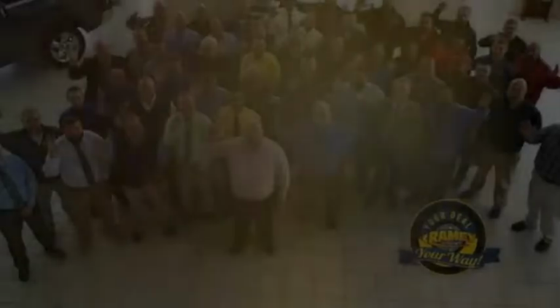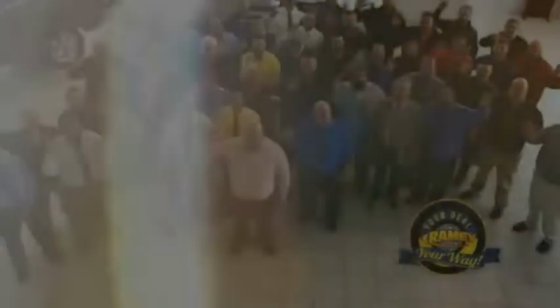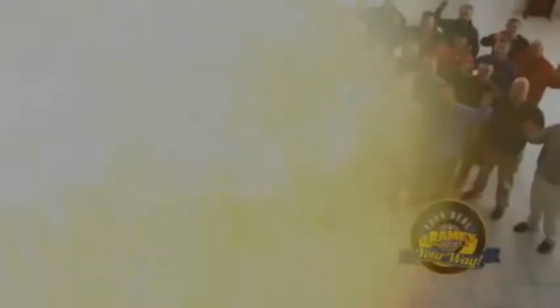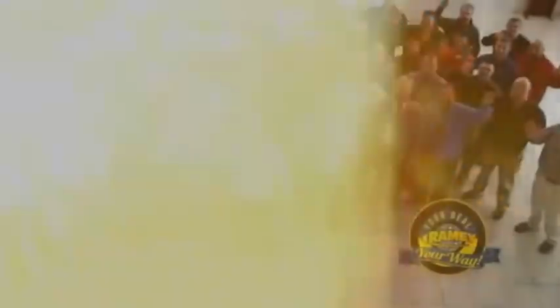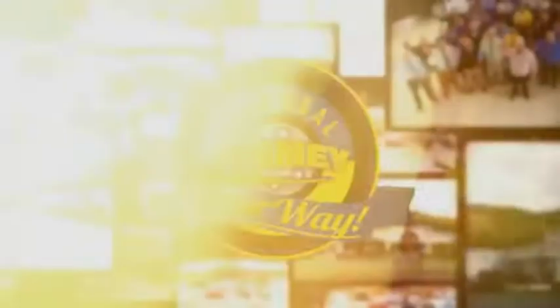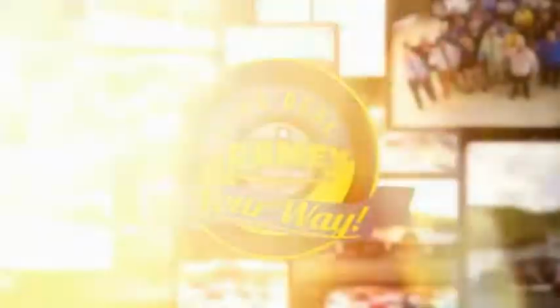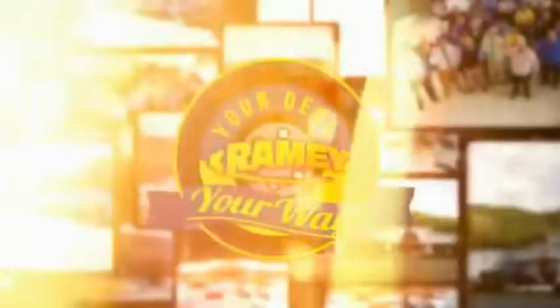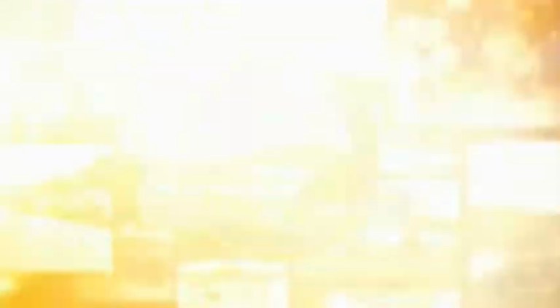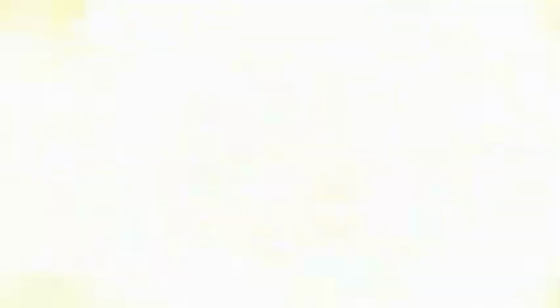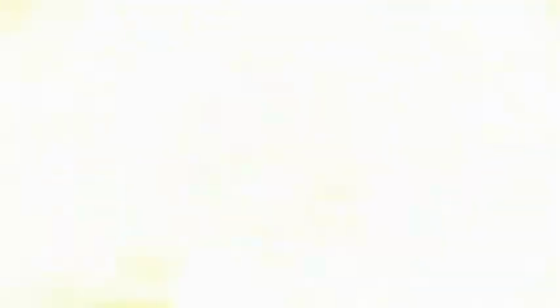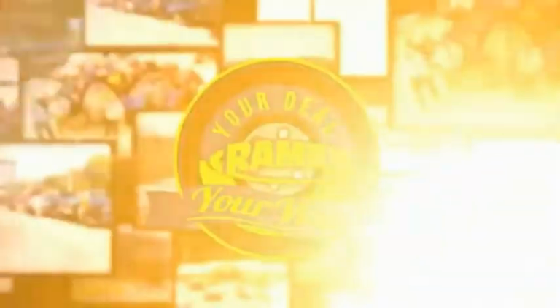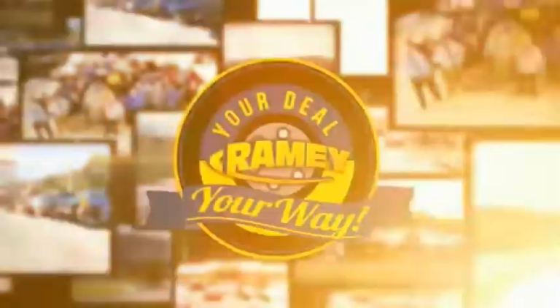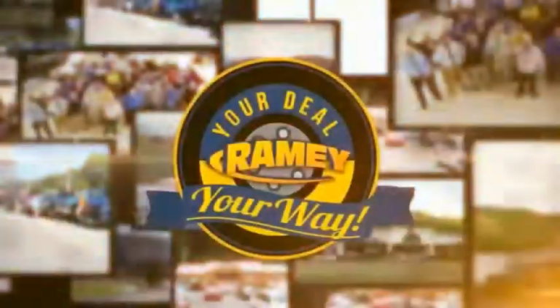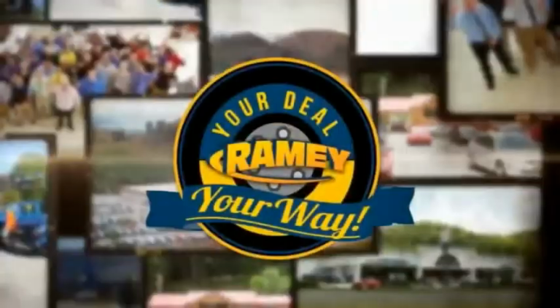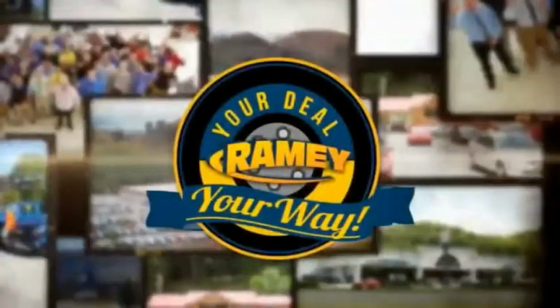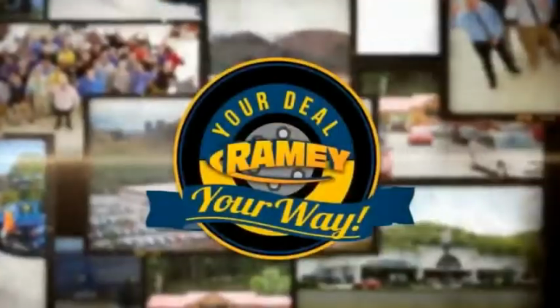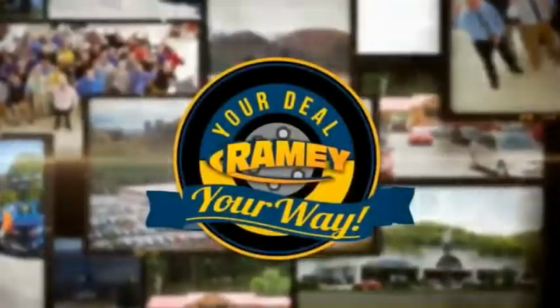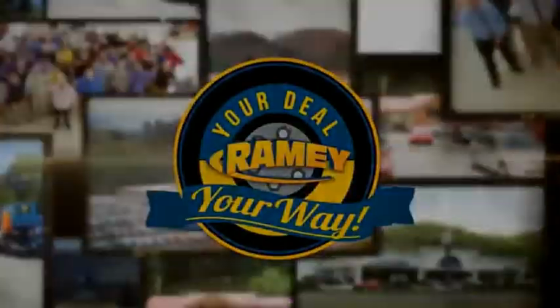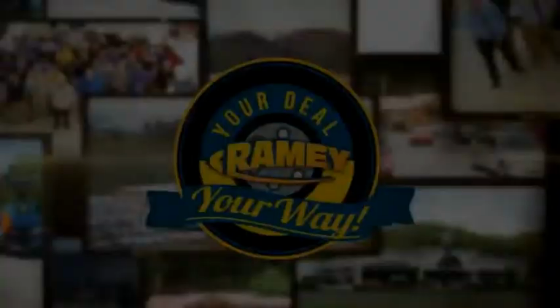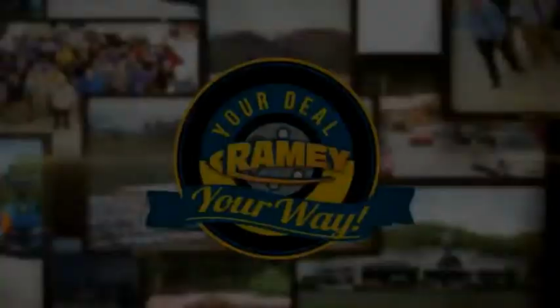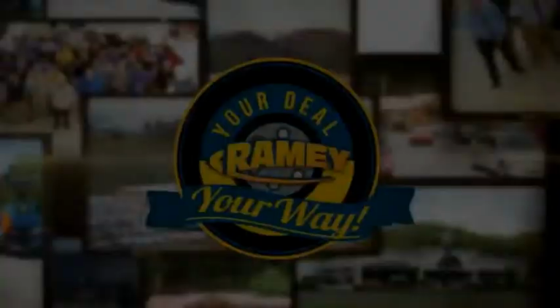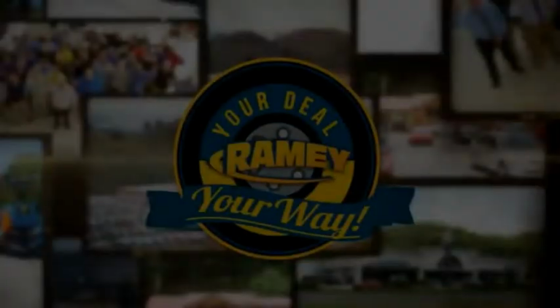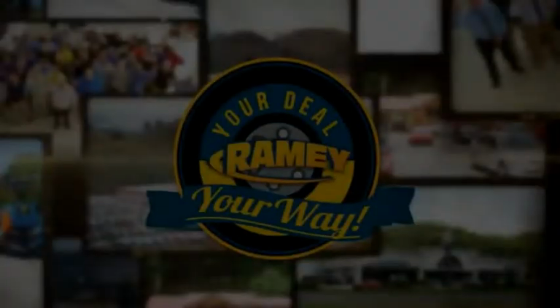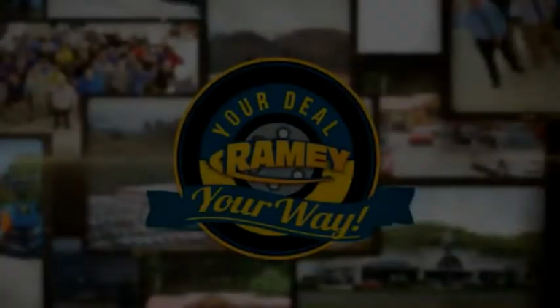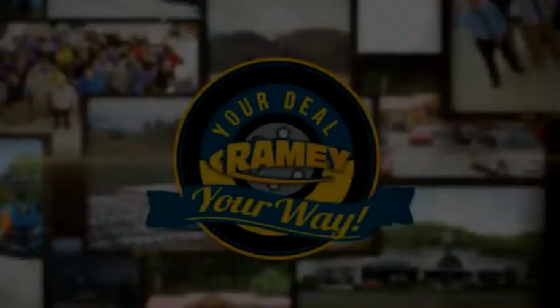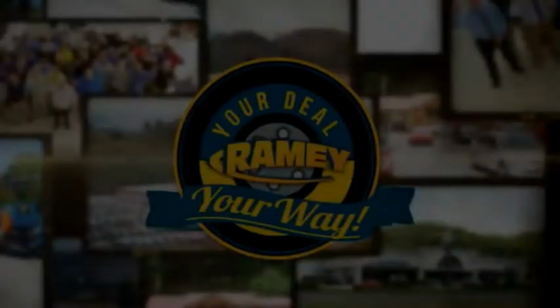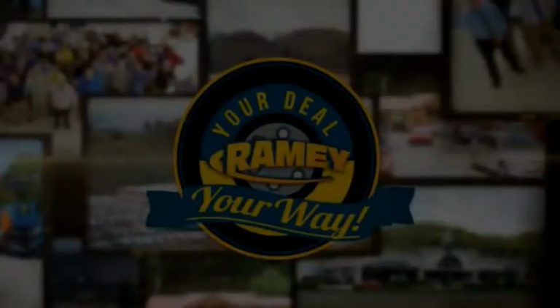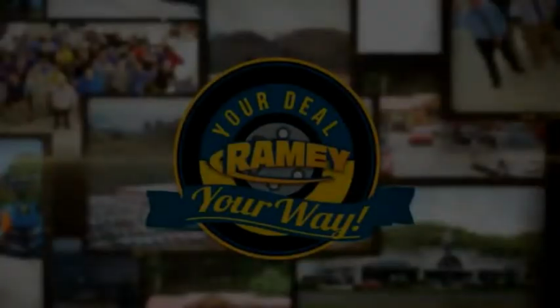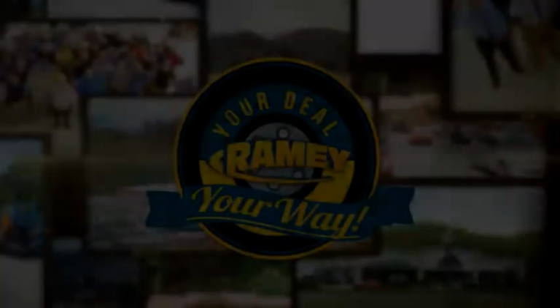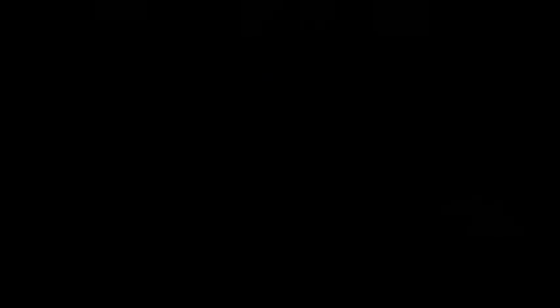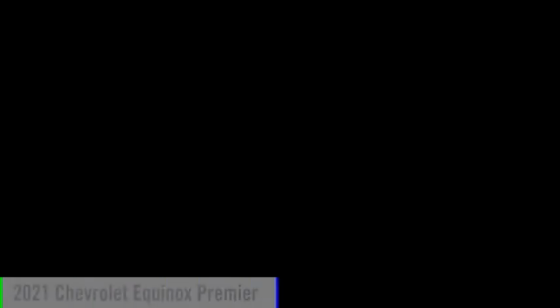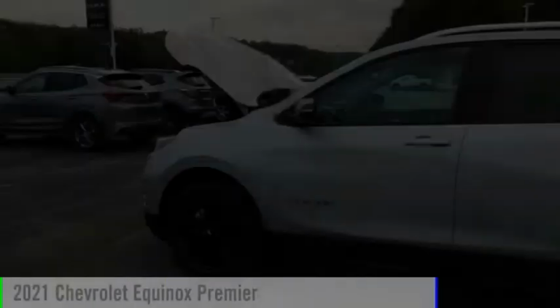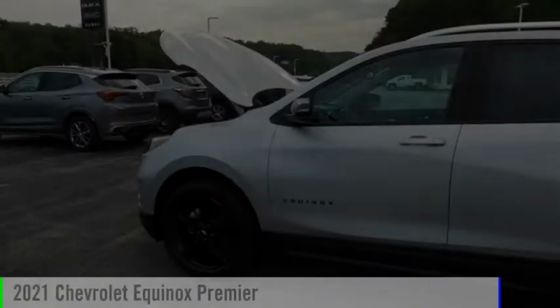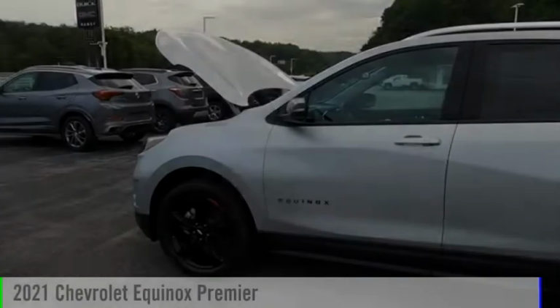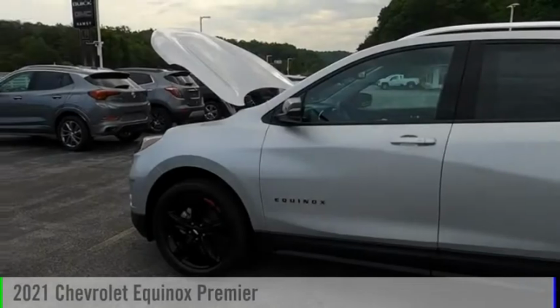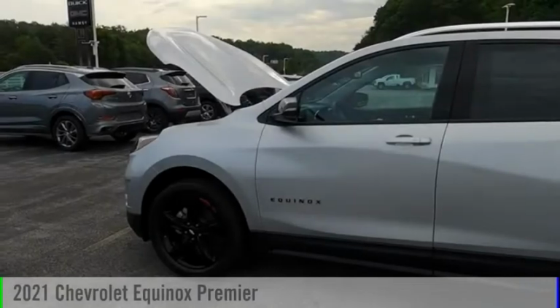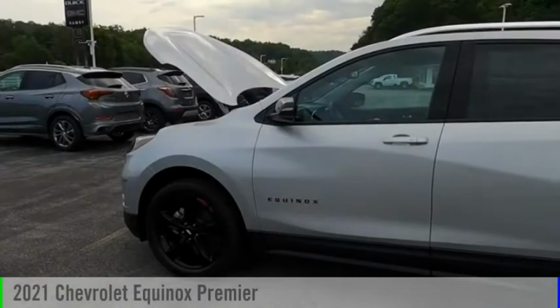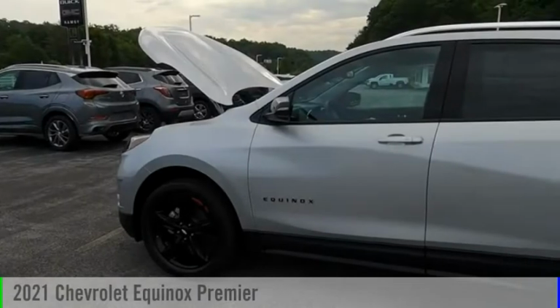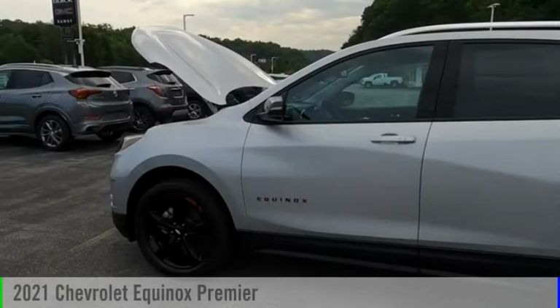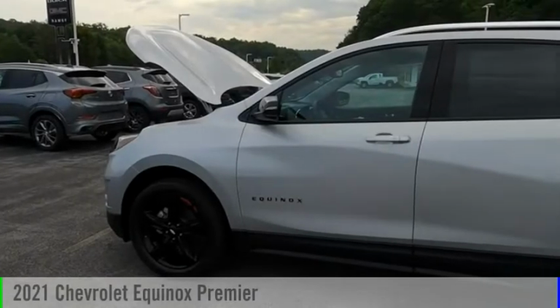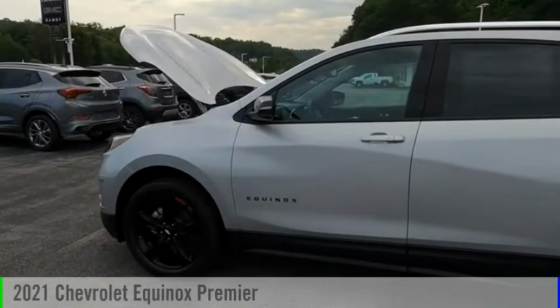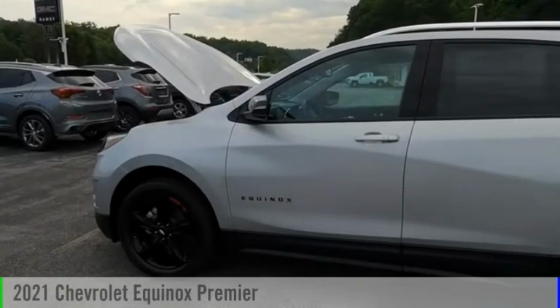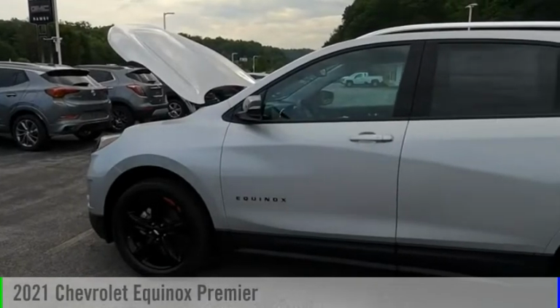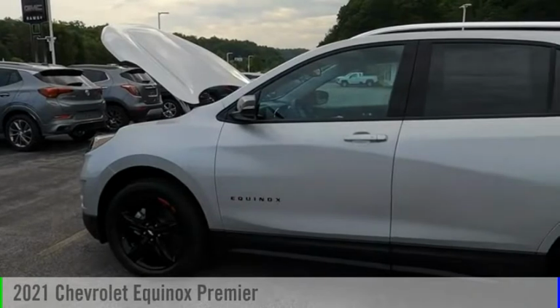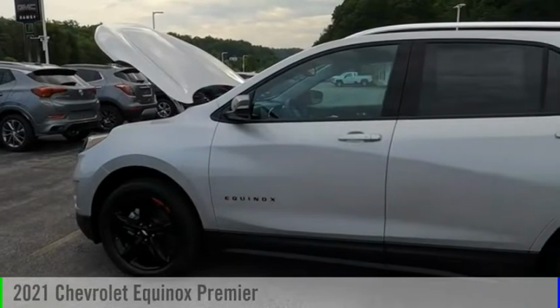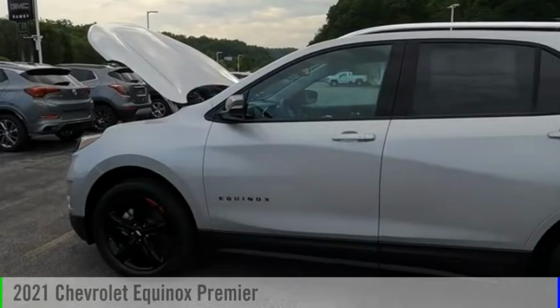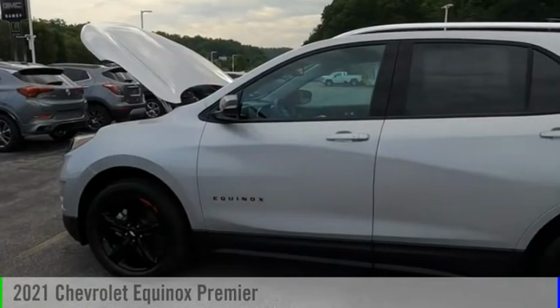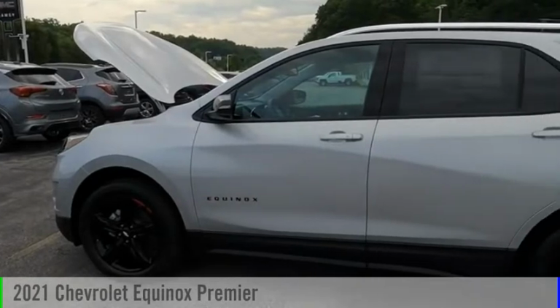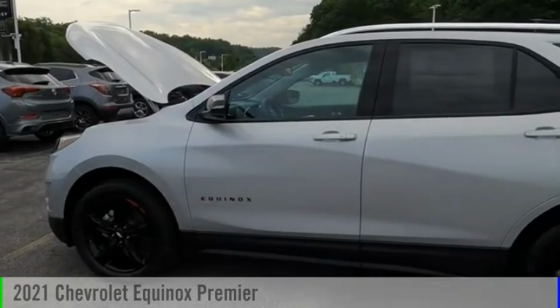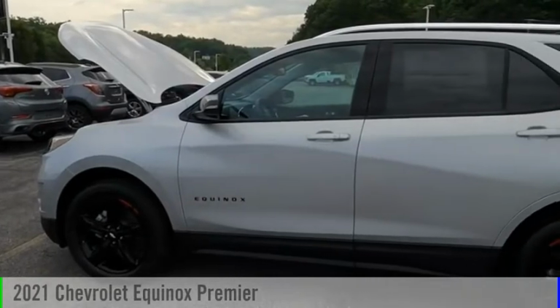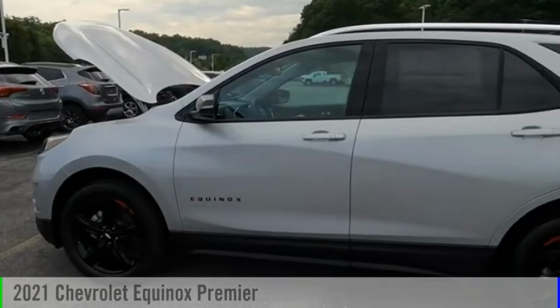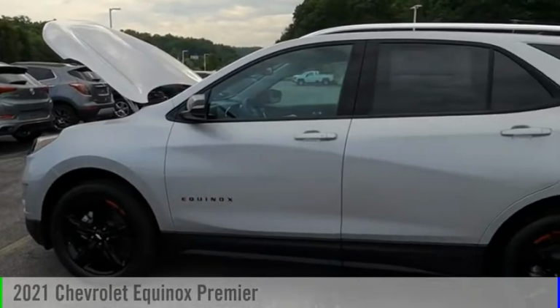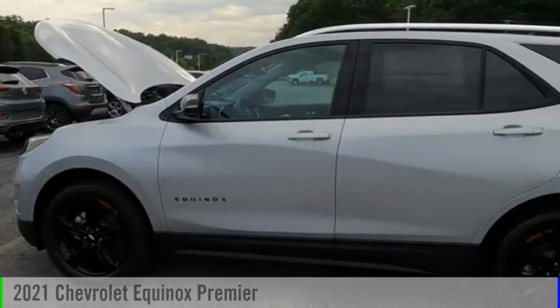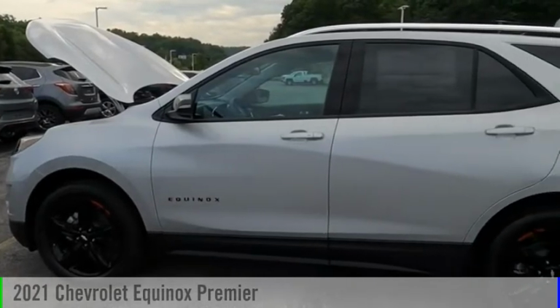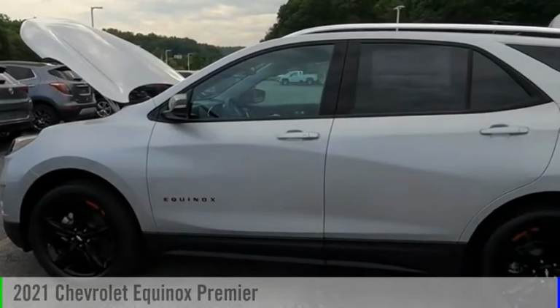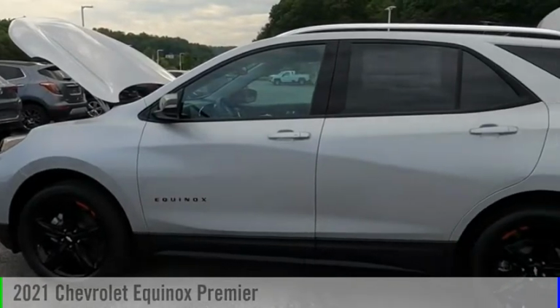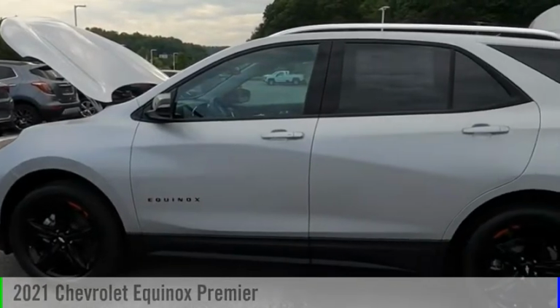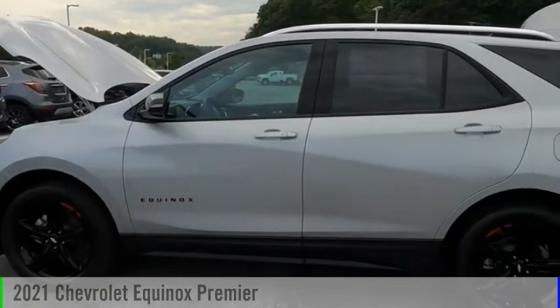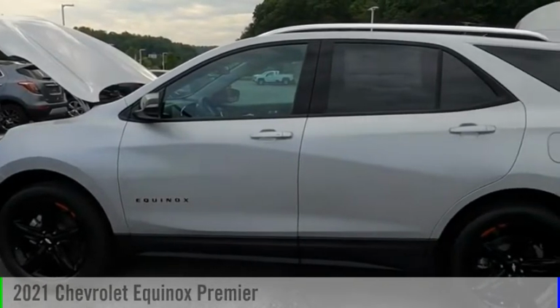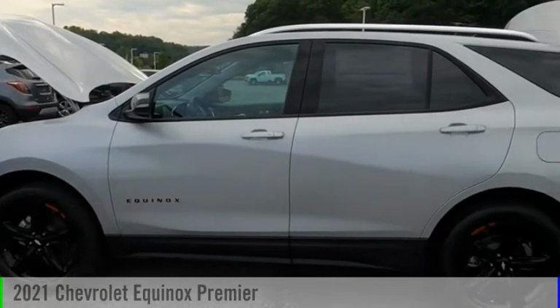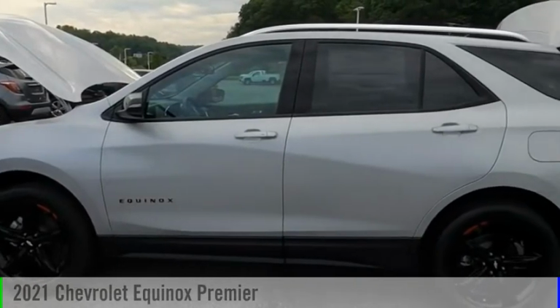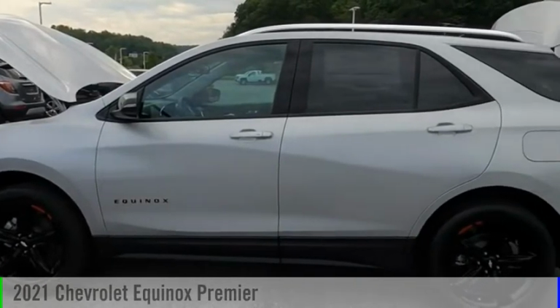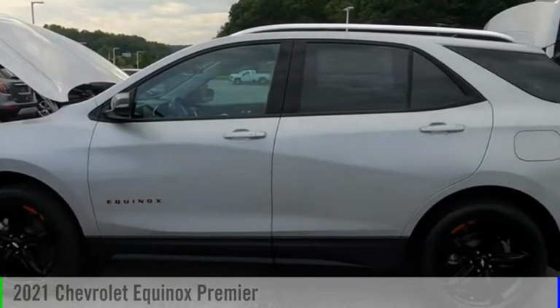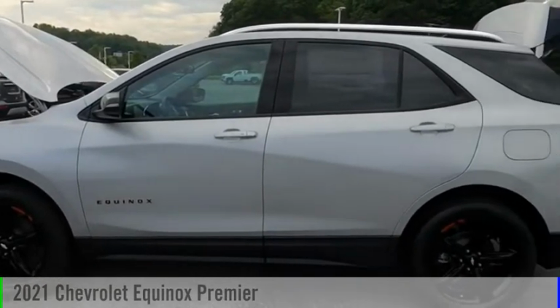Rainey, it's your deal, your way. Come test drive the 2021 Equinox.